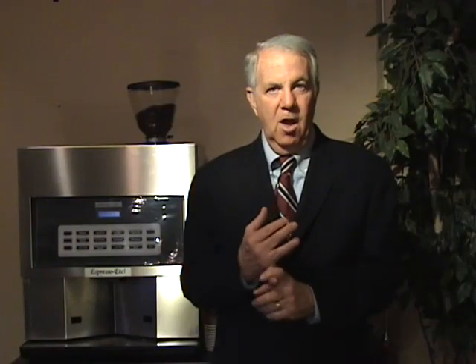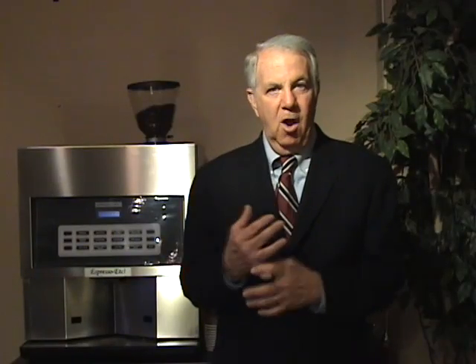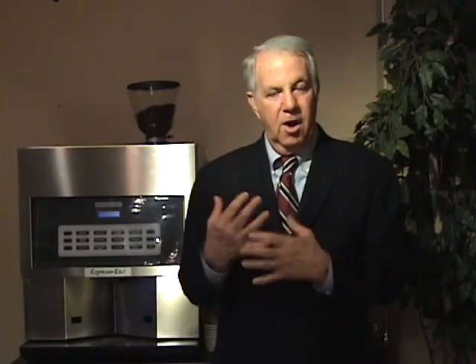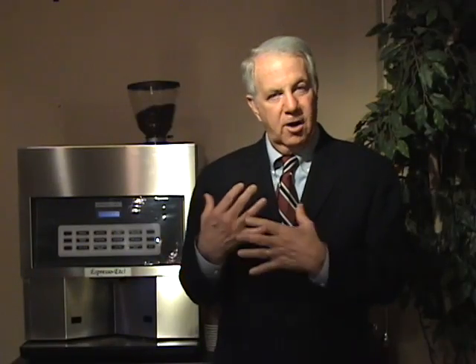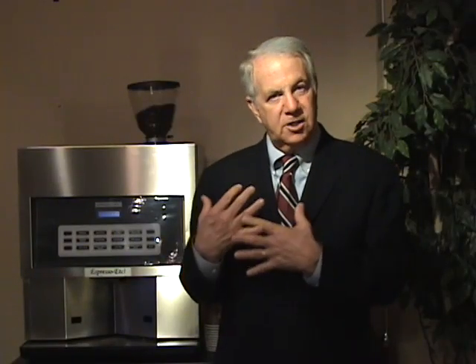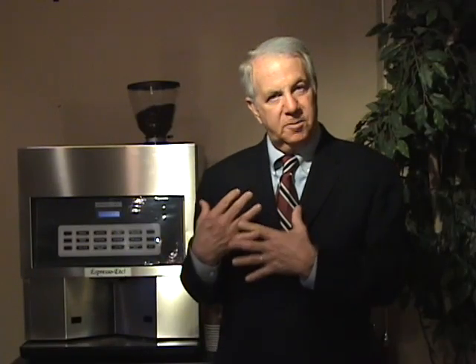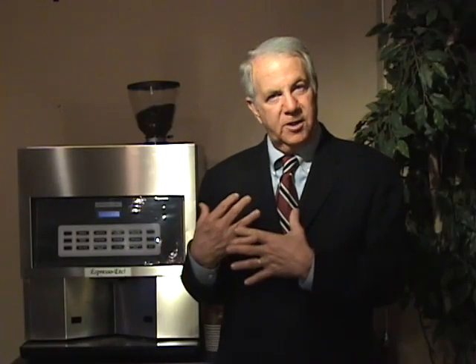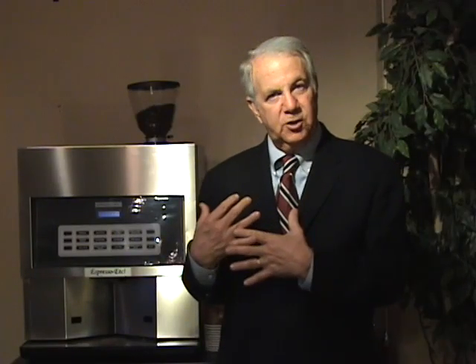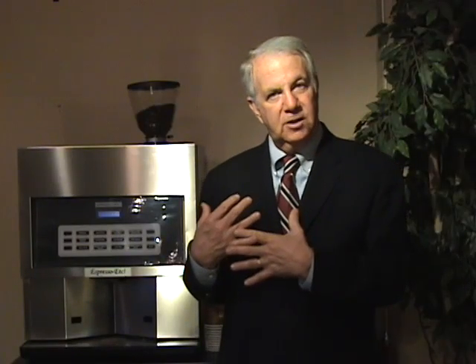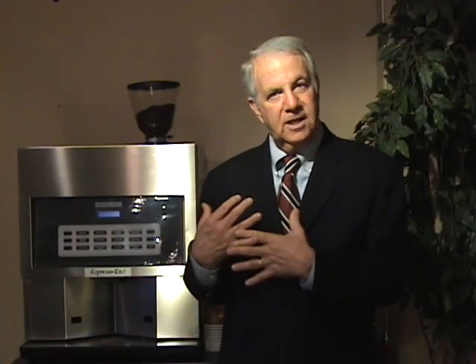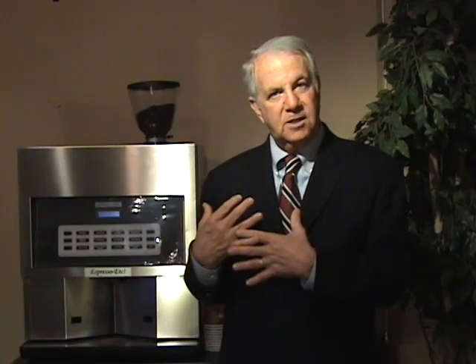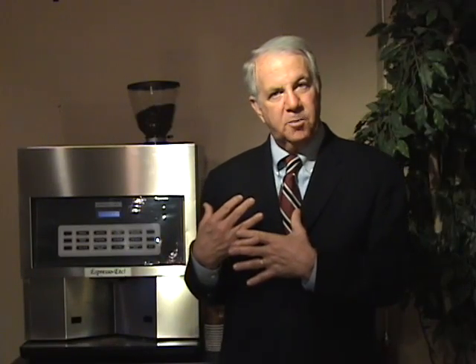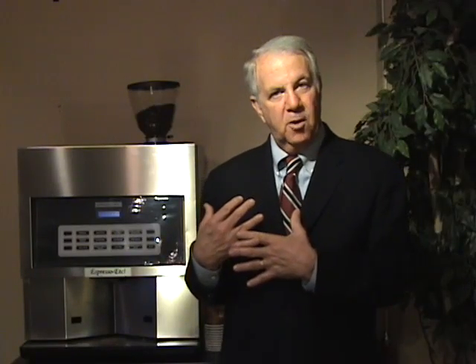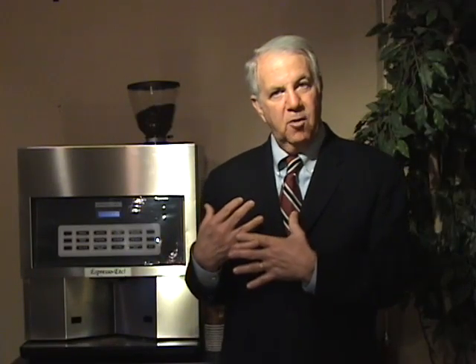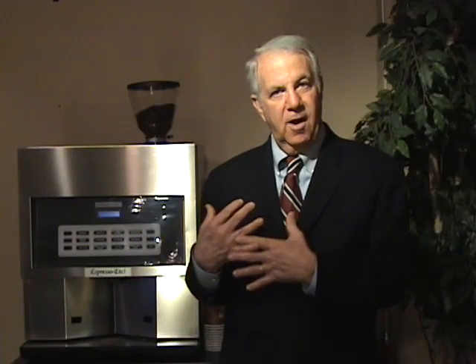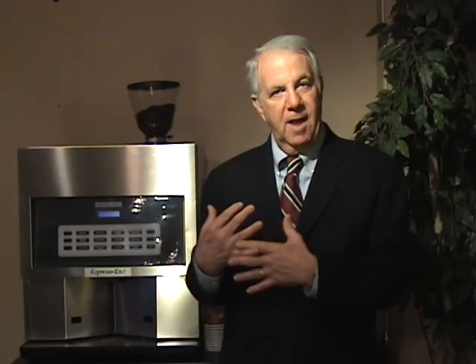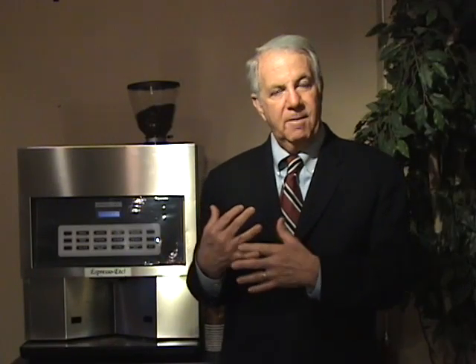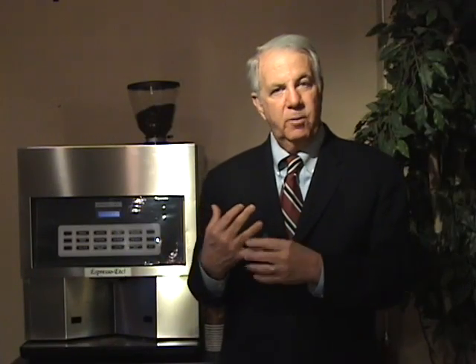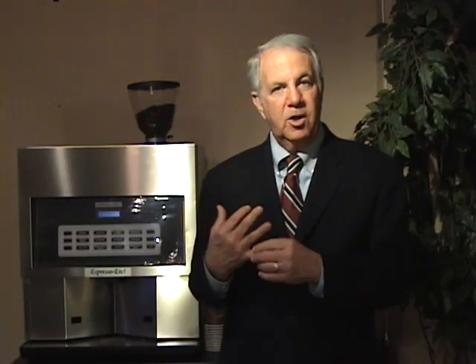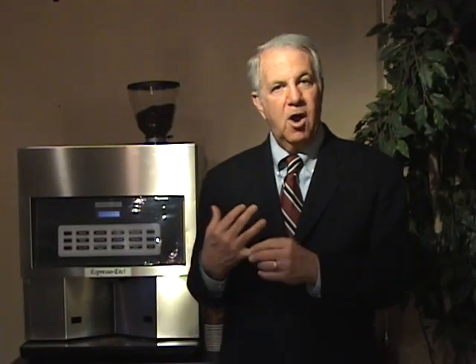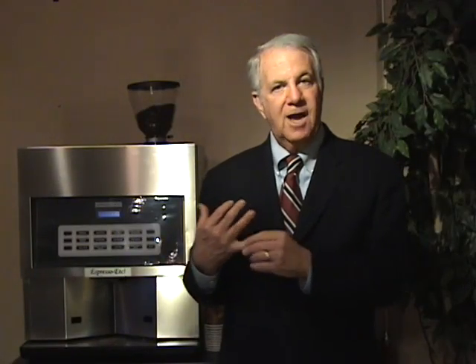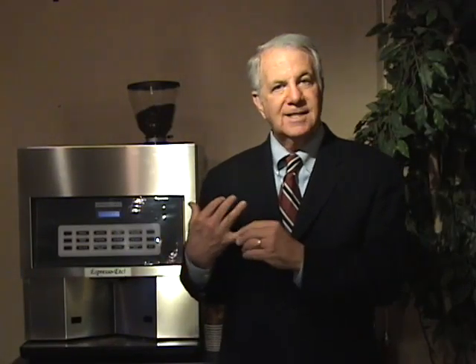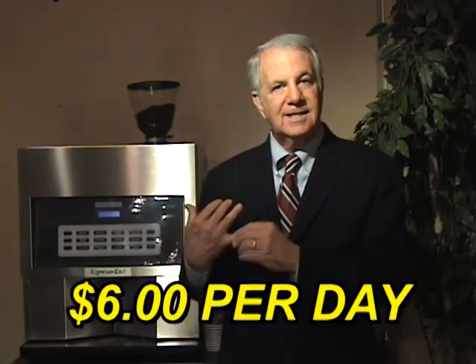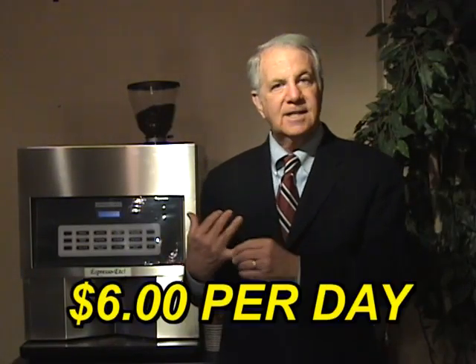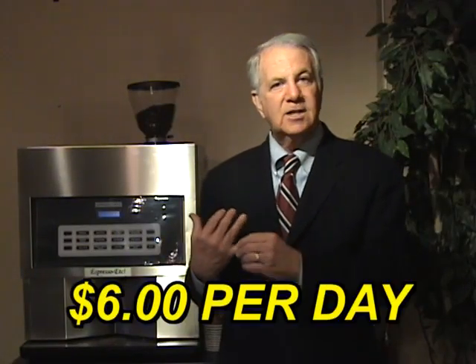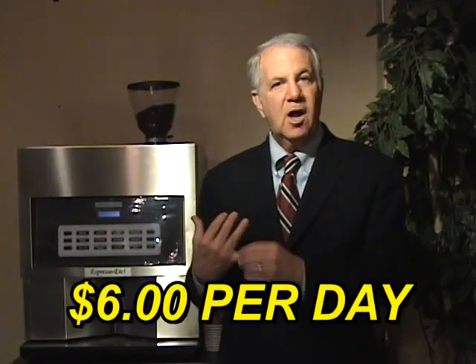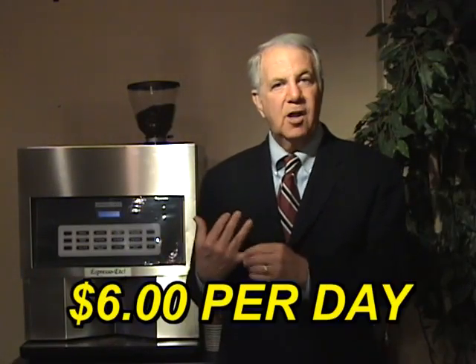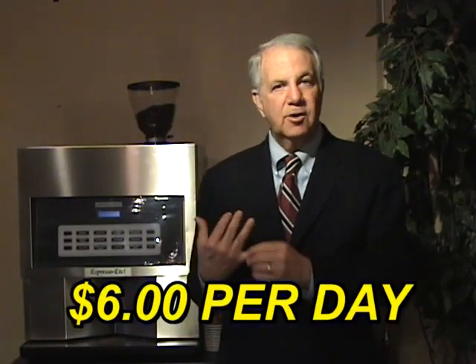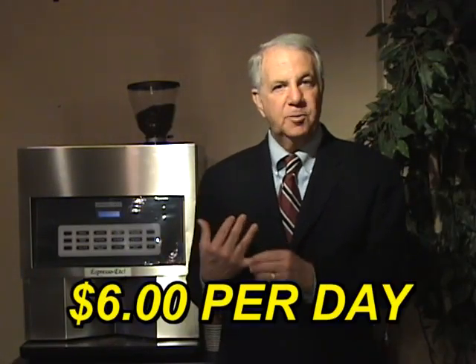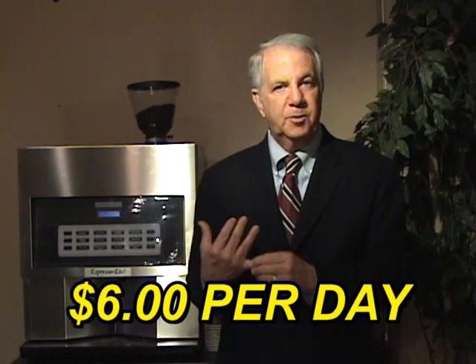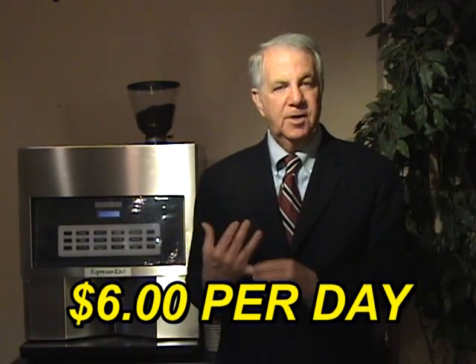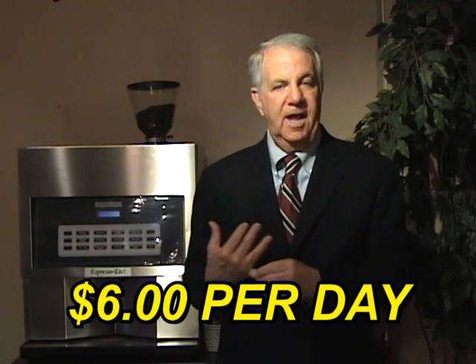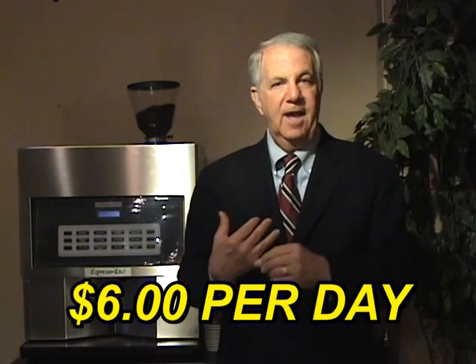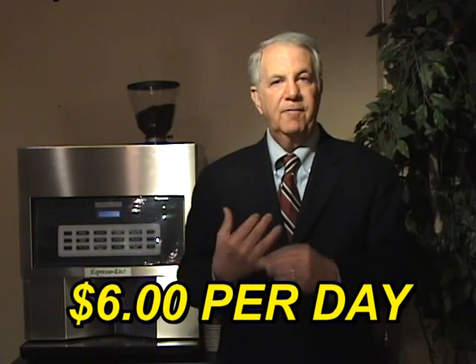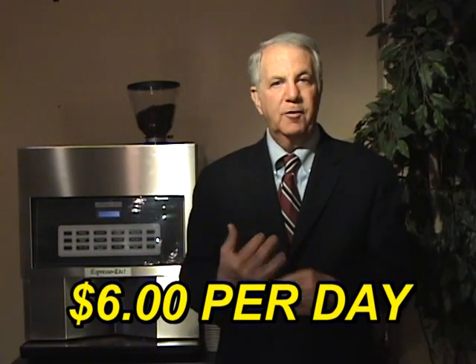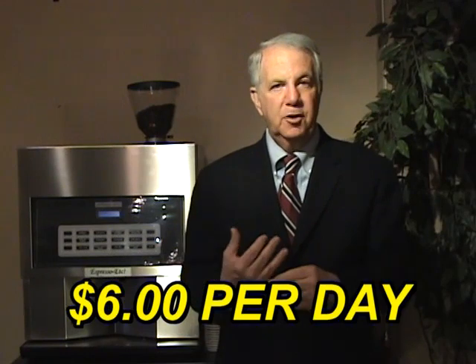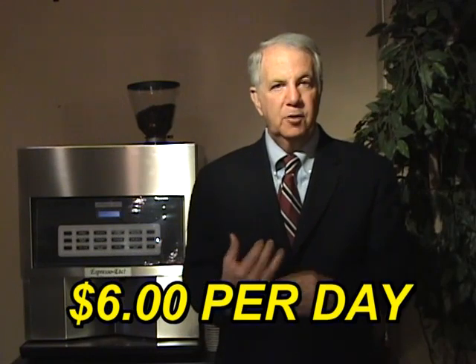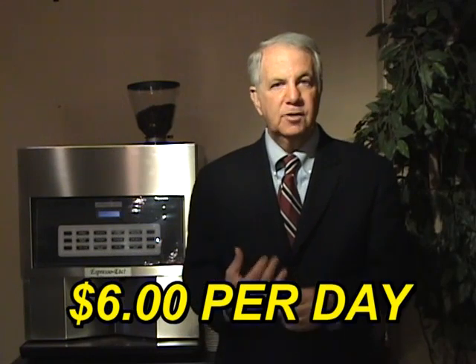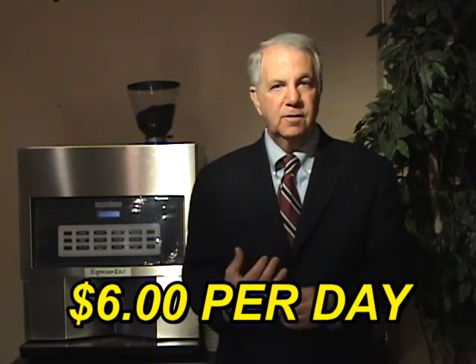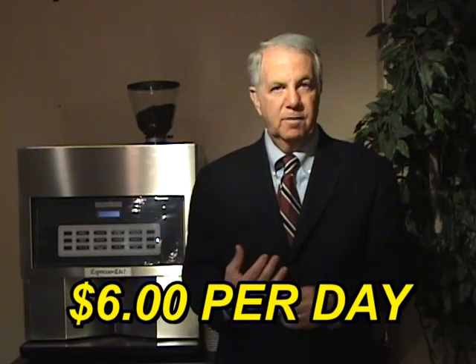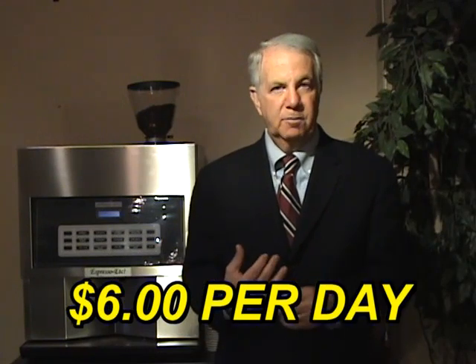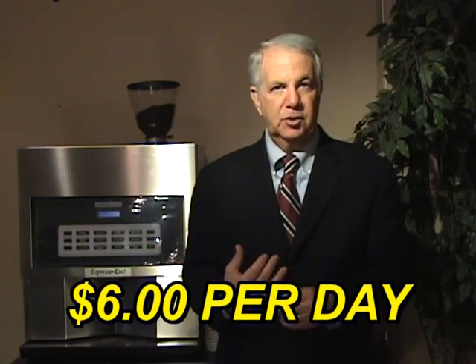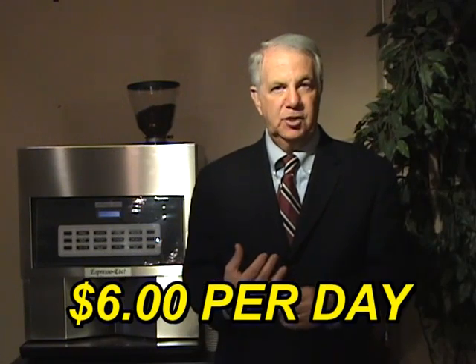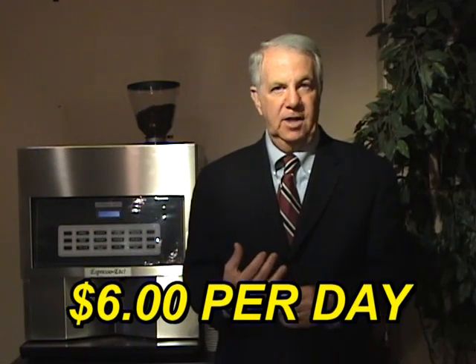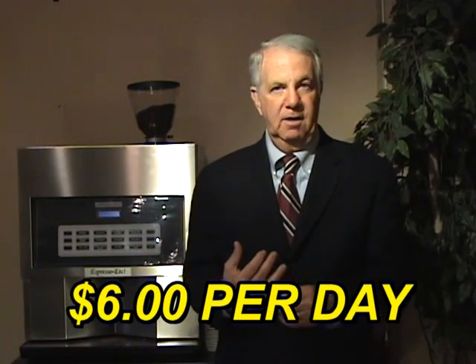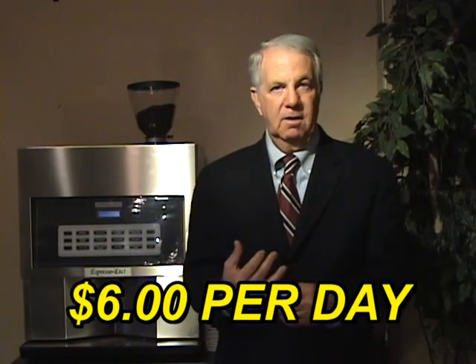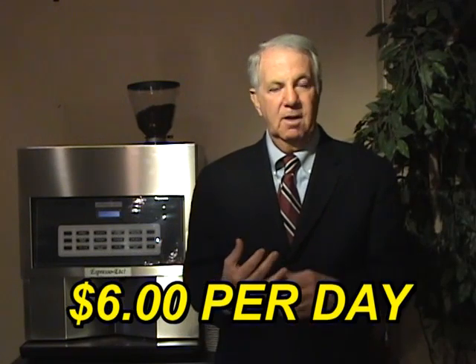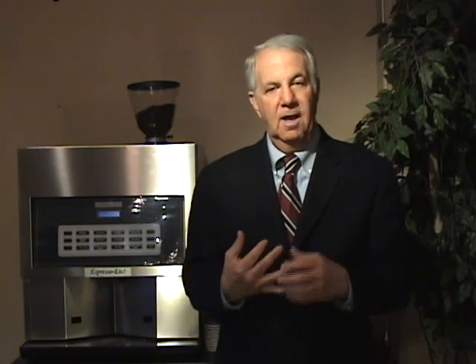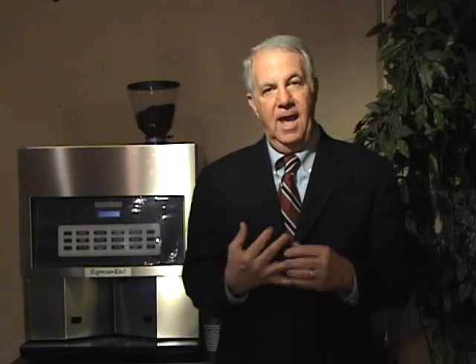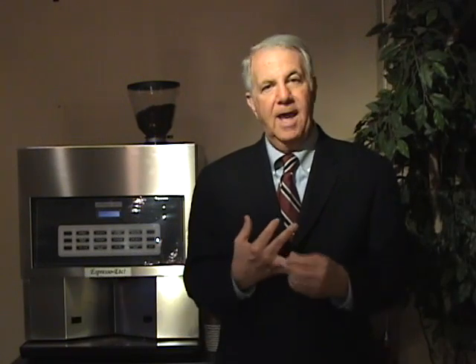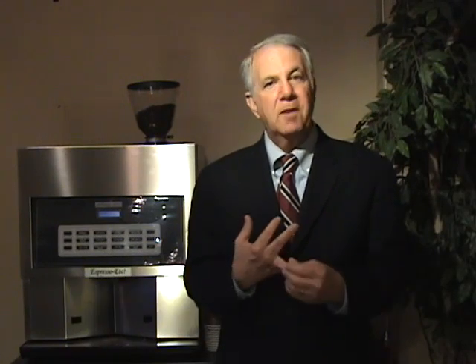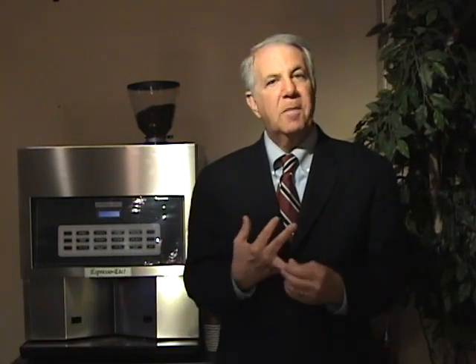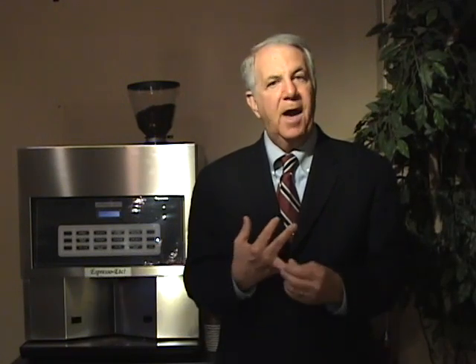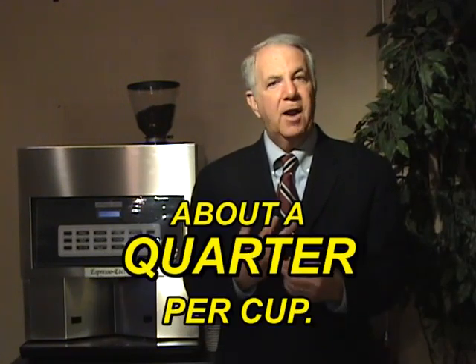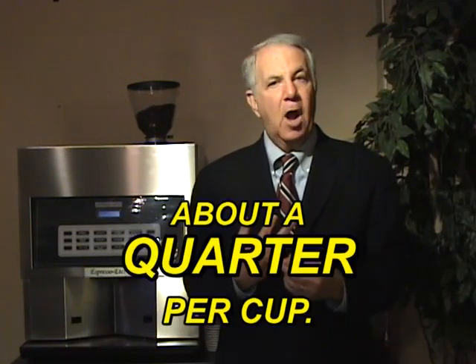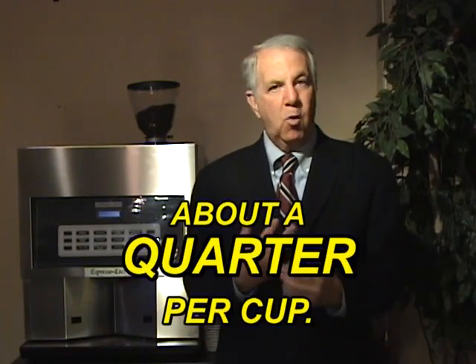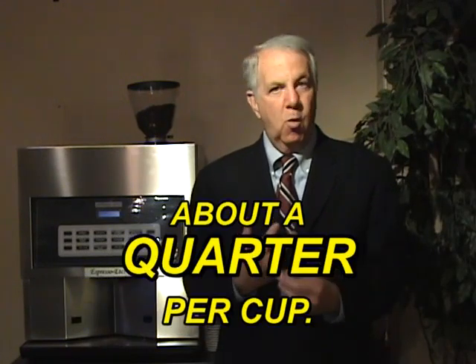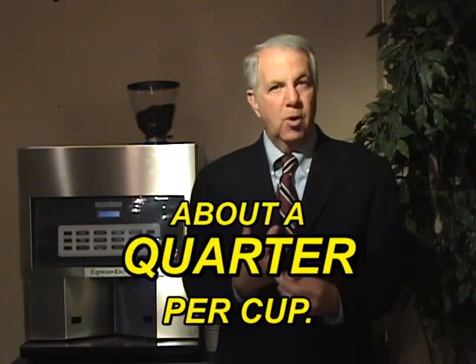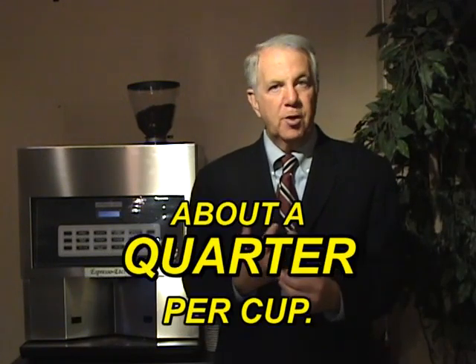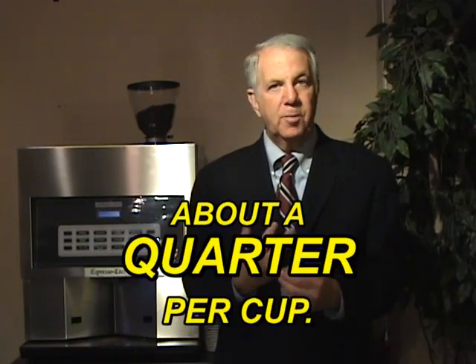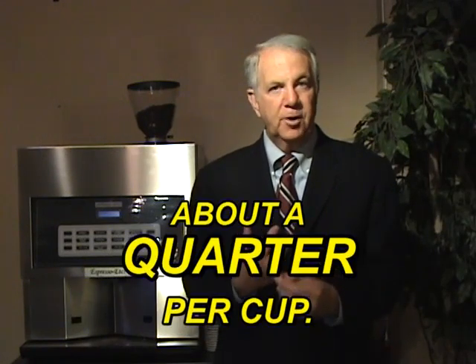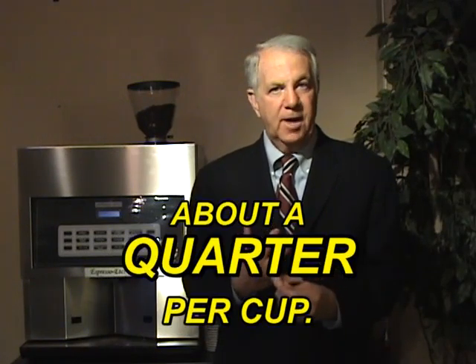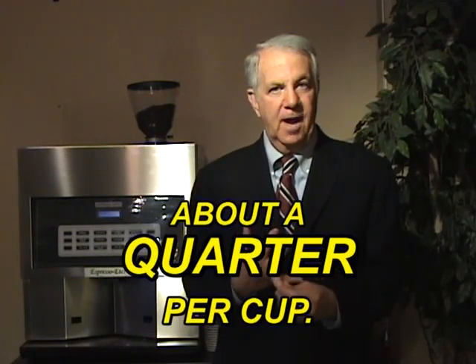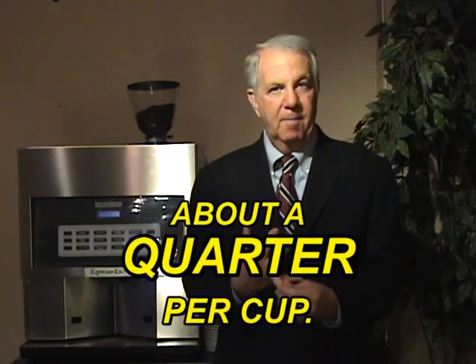If you choose the first way, on our special lease program it would cost $6 per day for use of the machine, and about a quarter per cup.